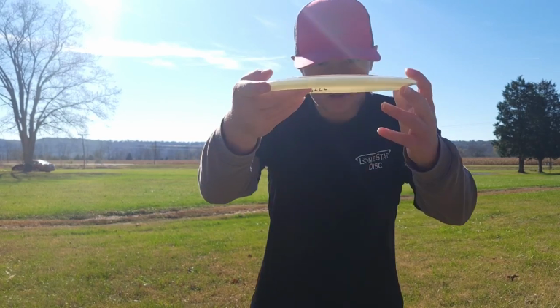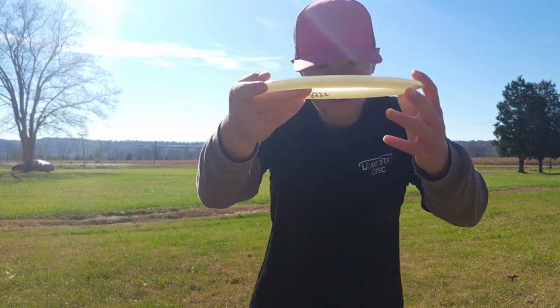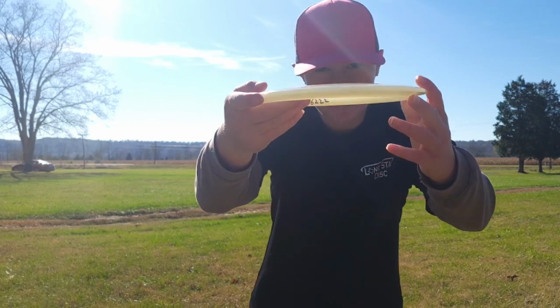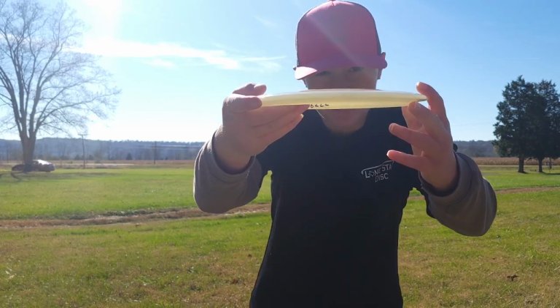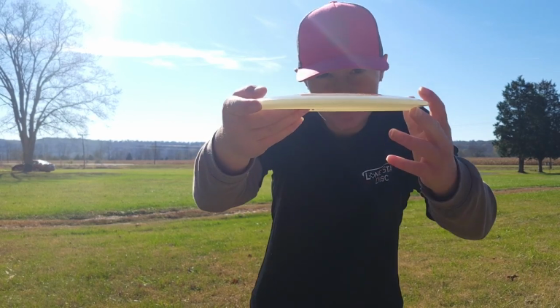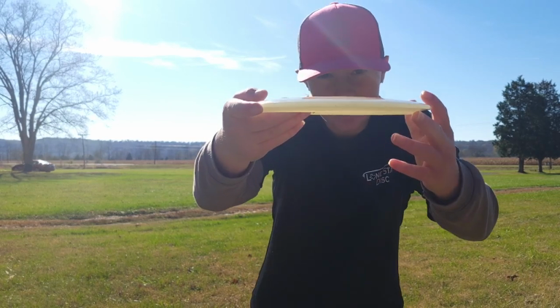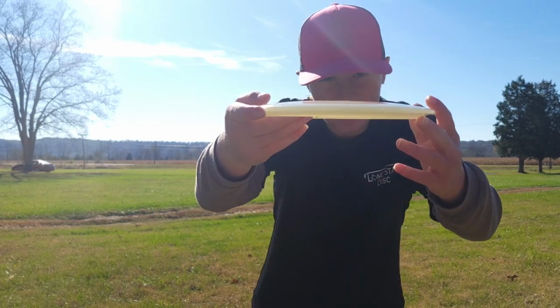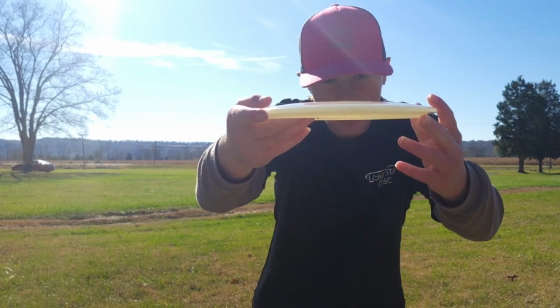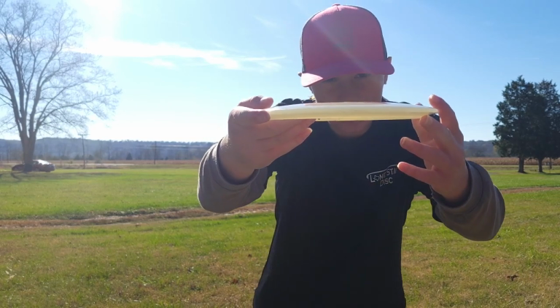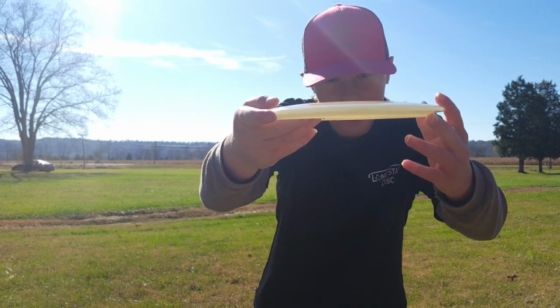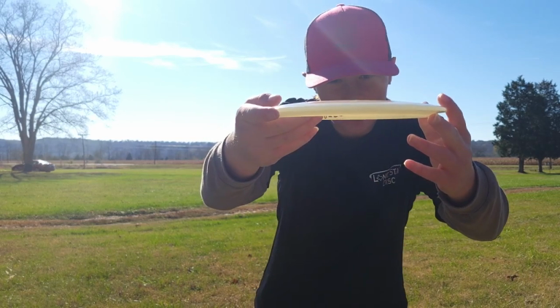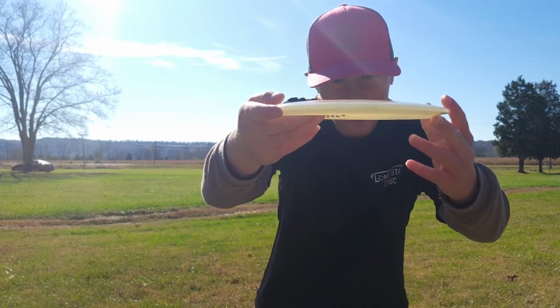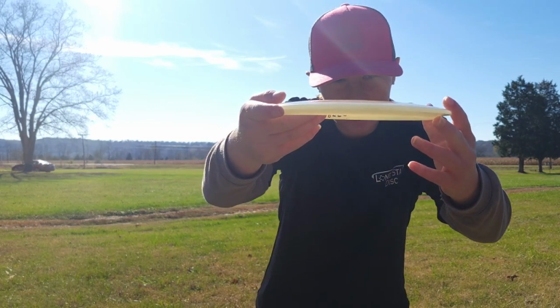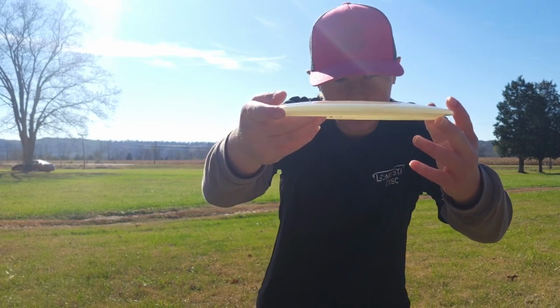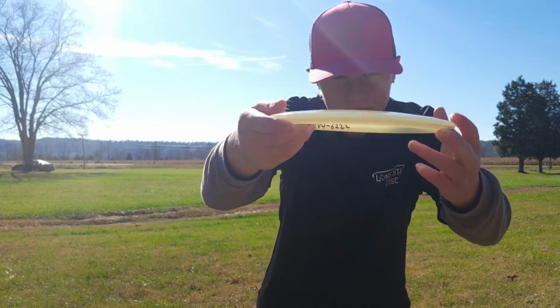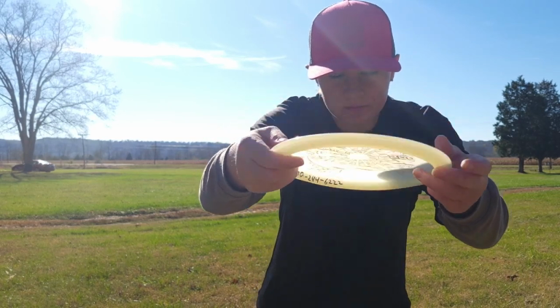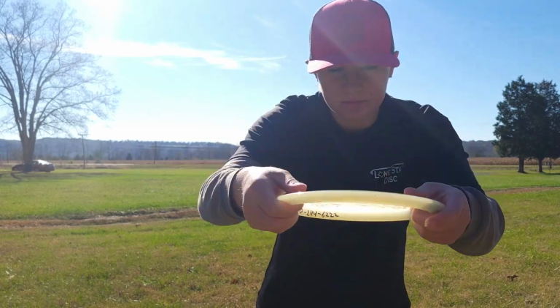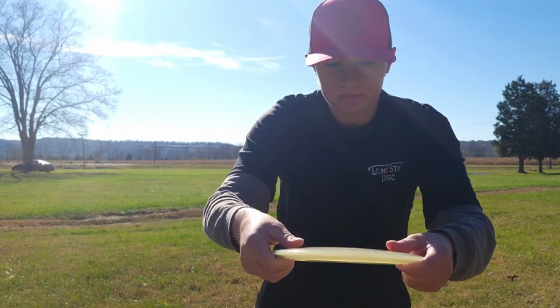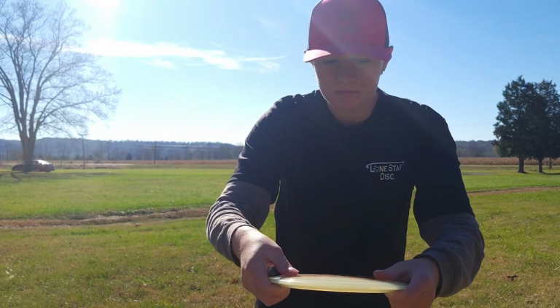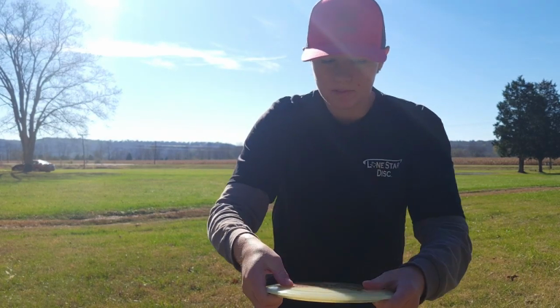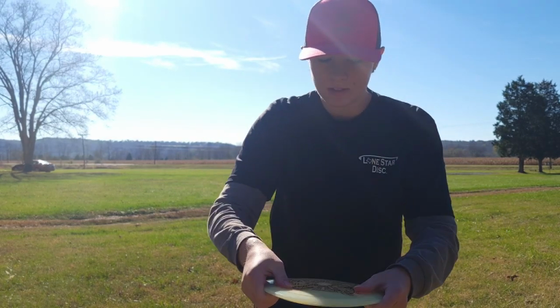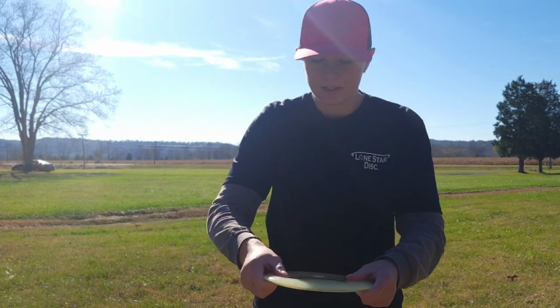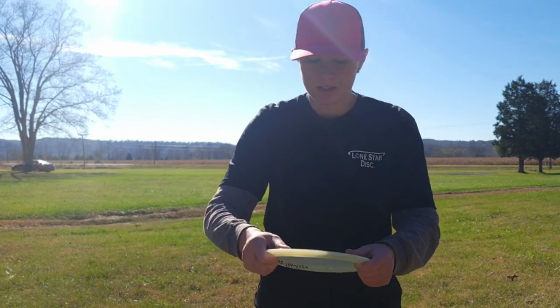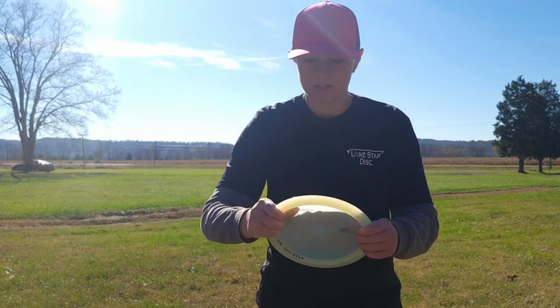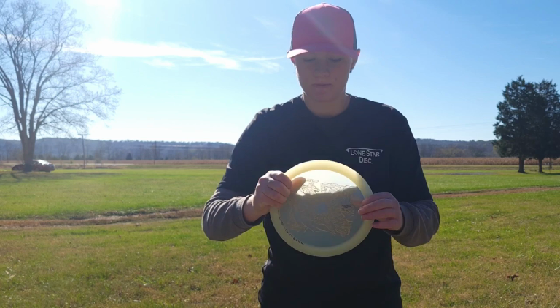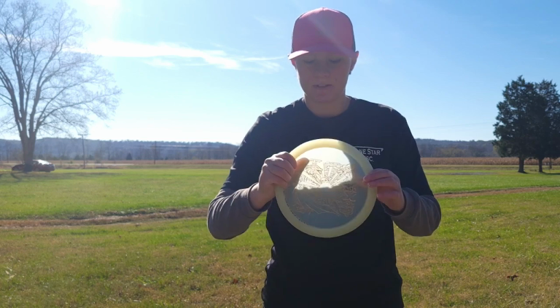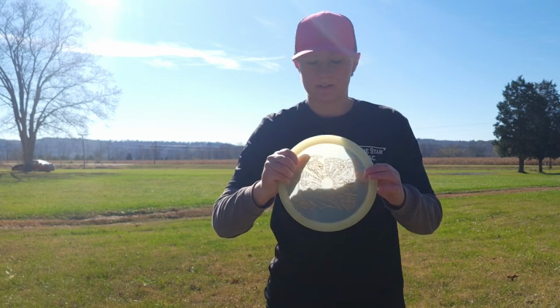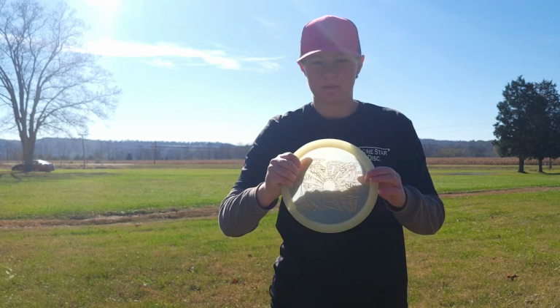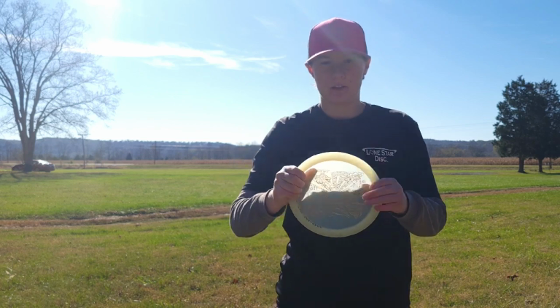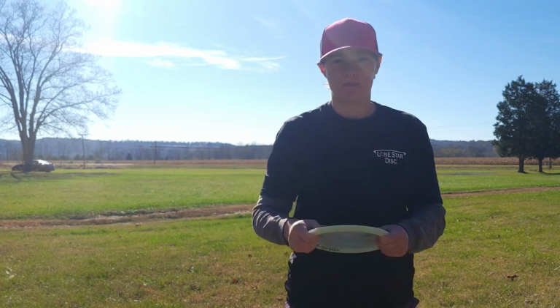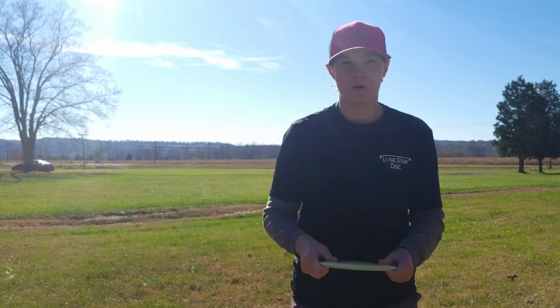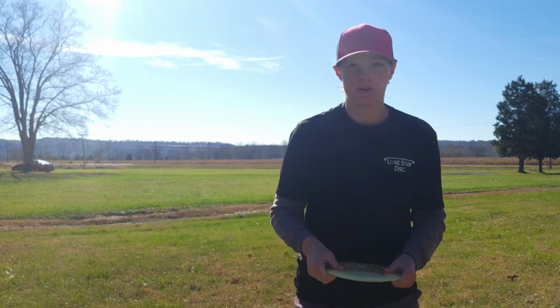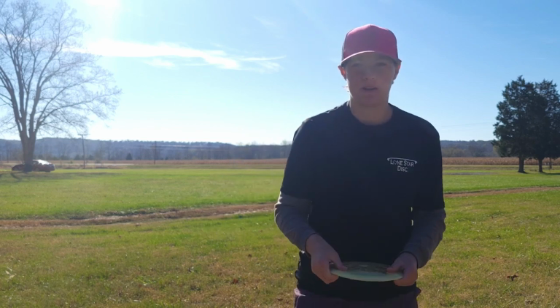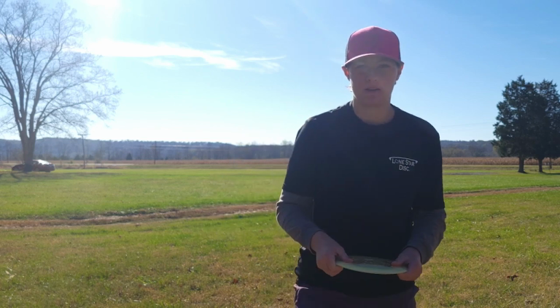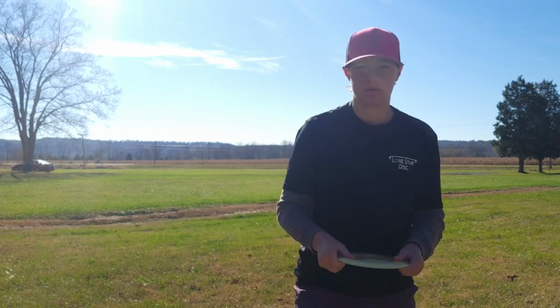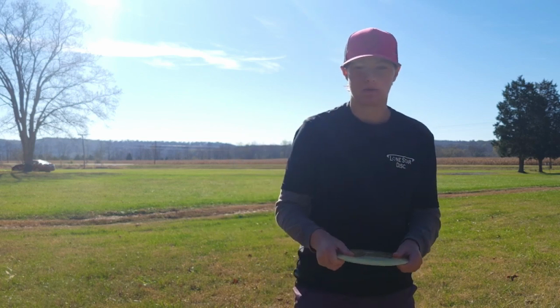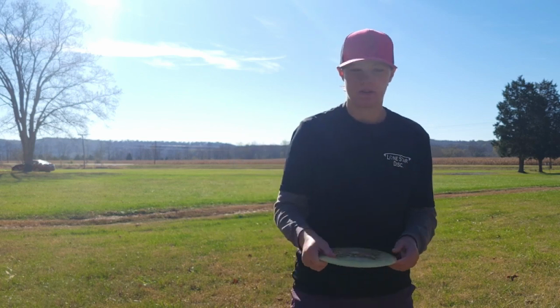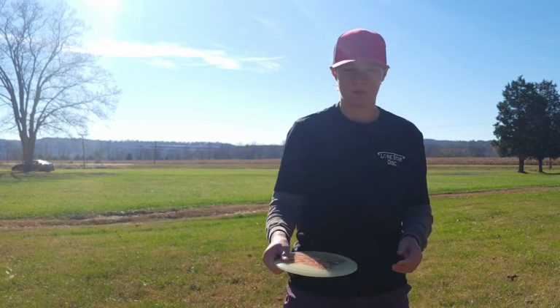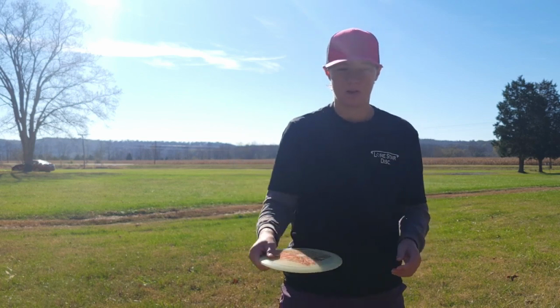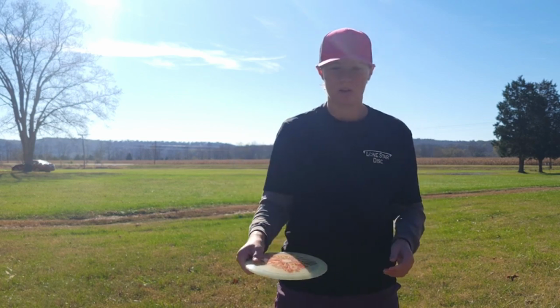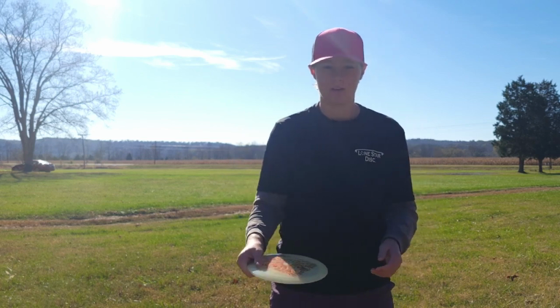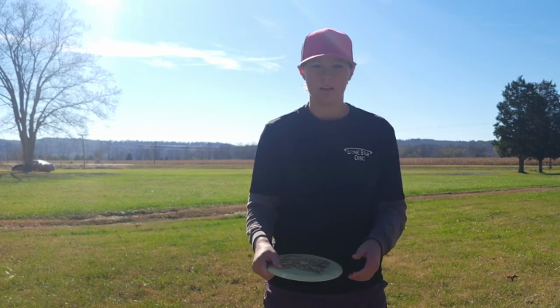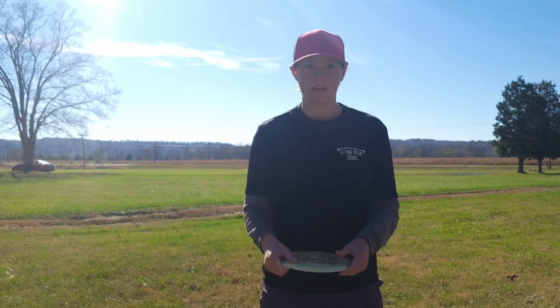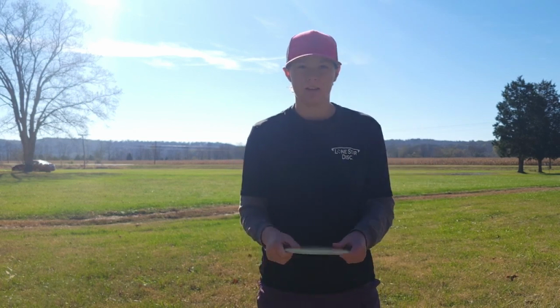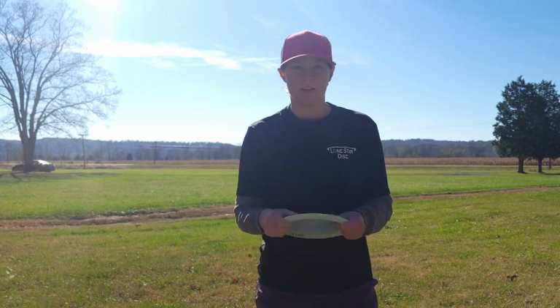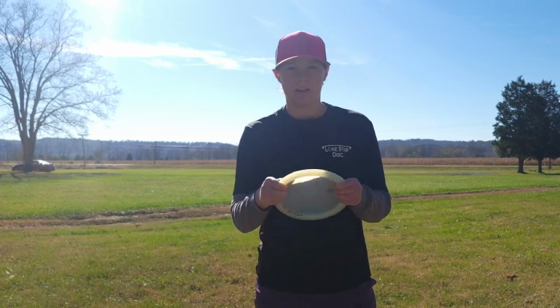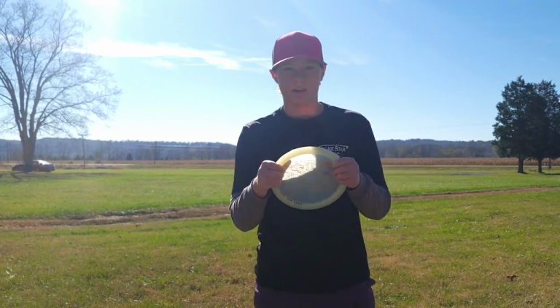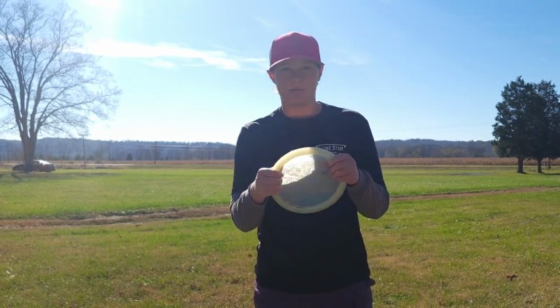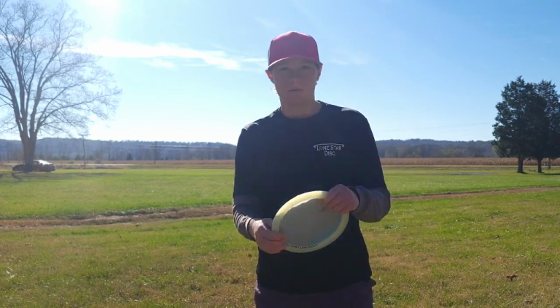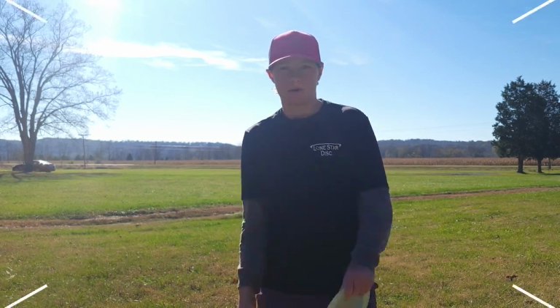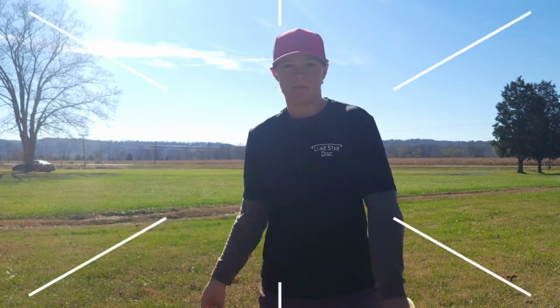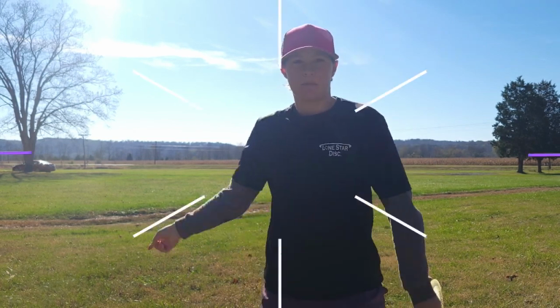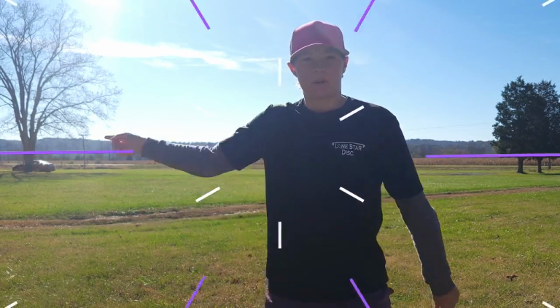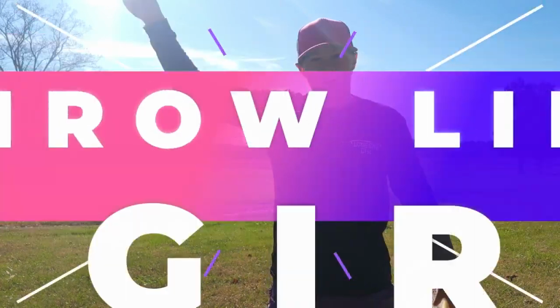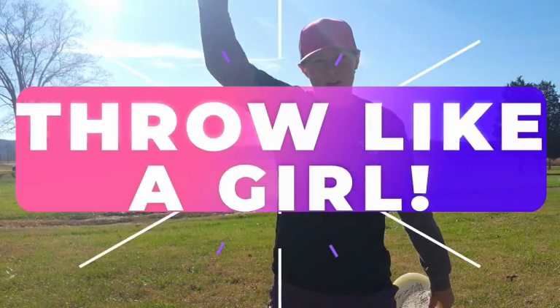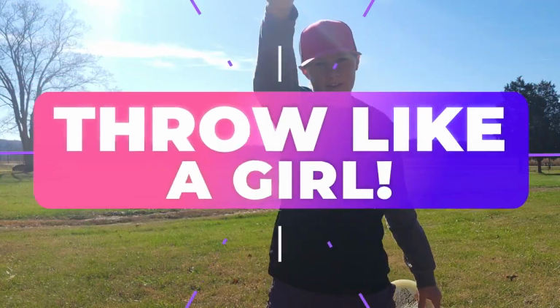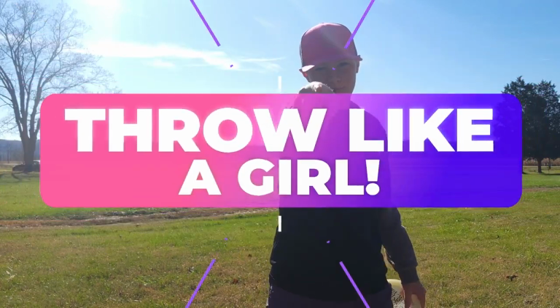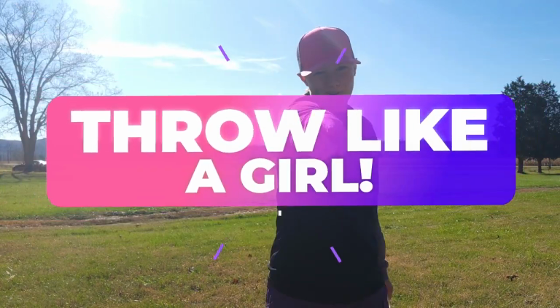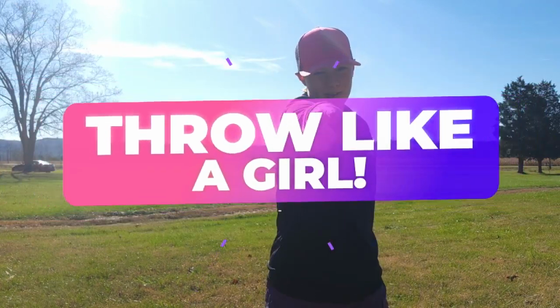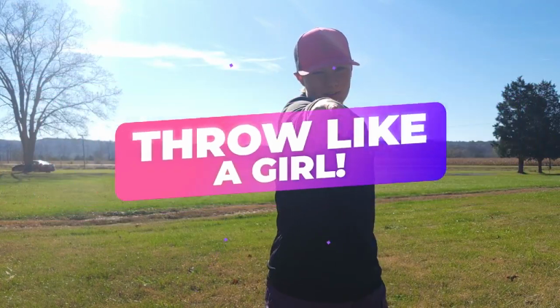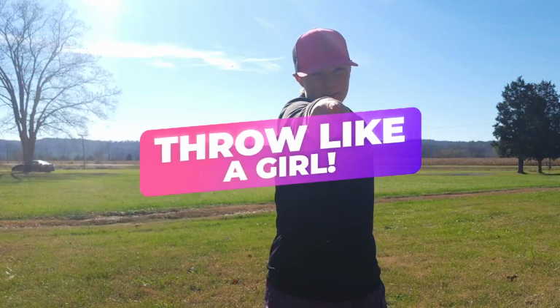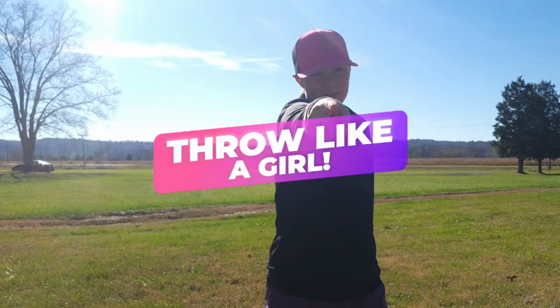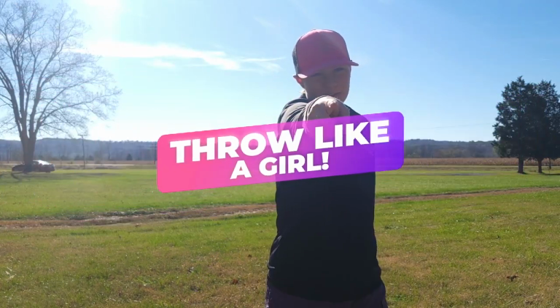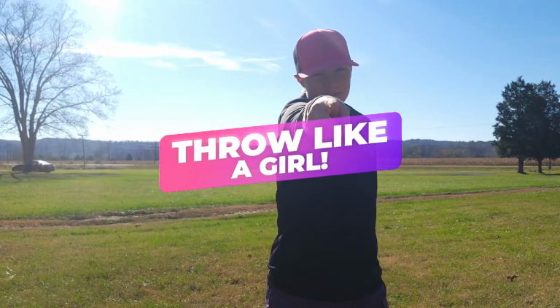This one has a nice dome to it and fits in my small hands really well. And remember — throw like a girl!